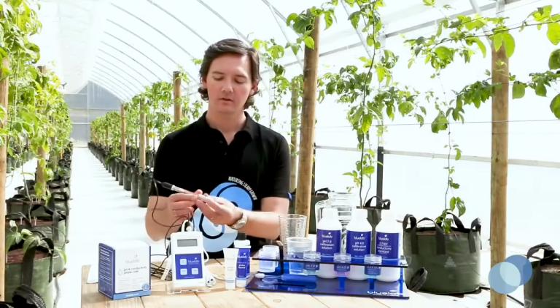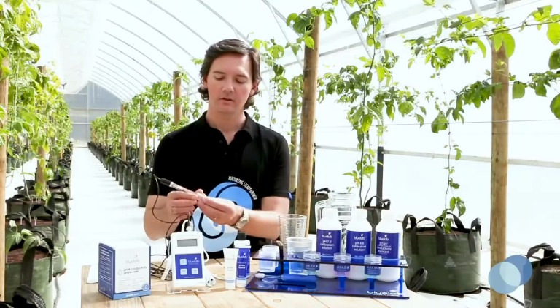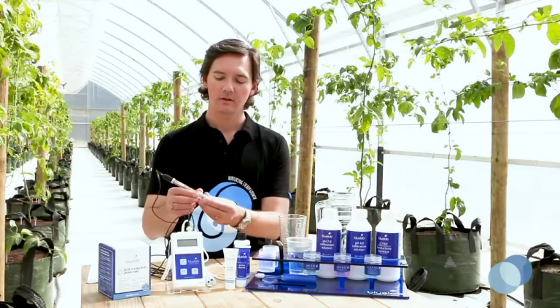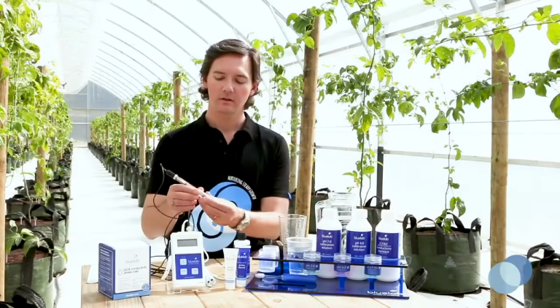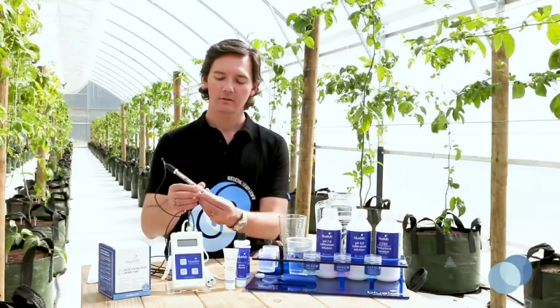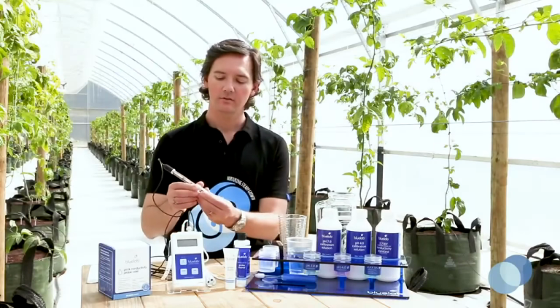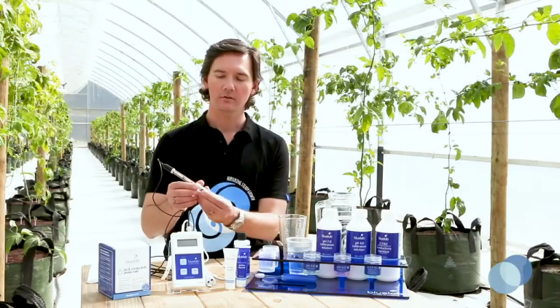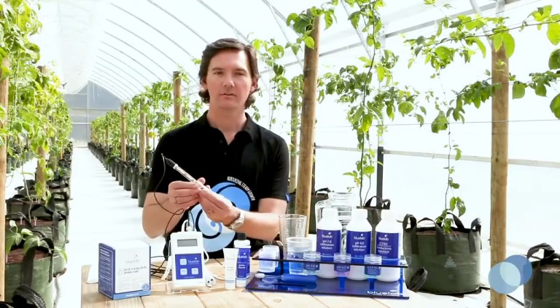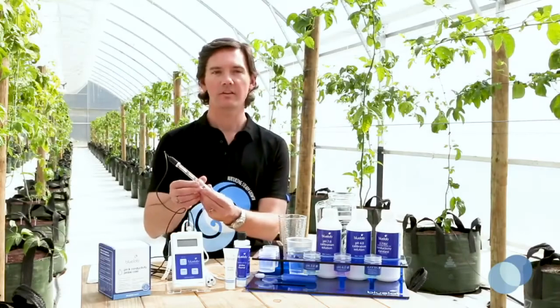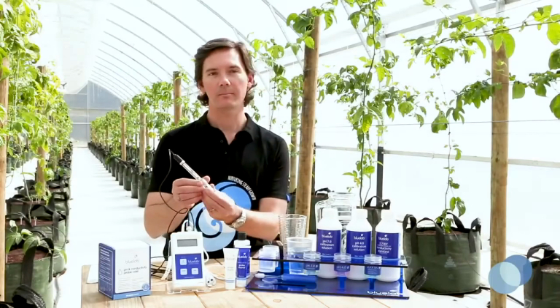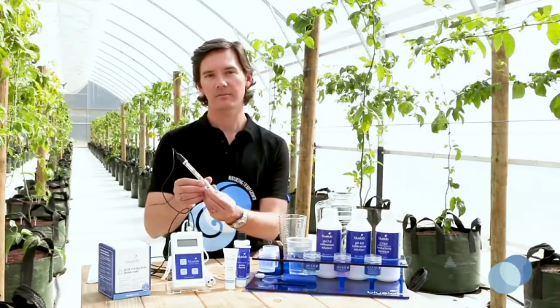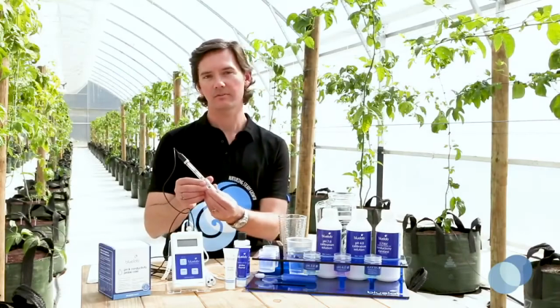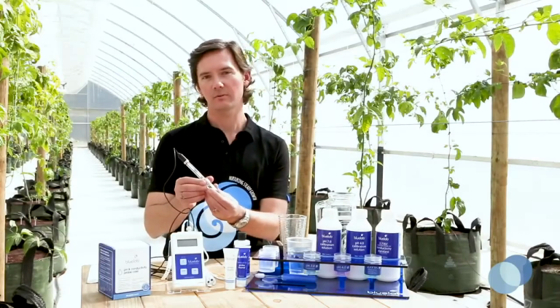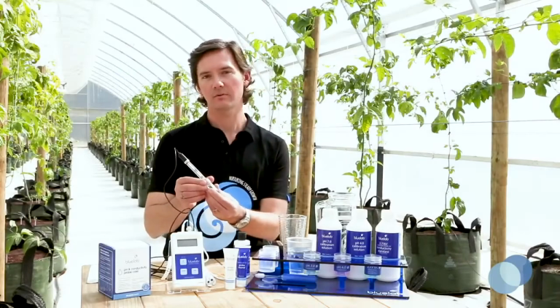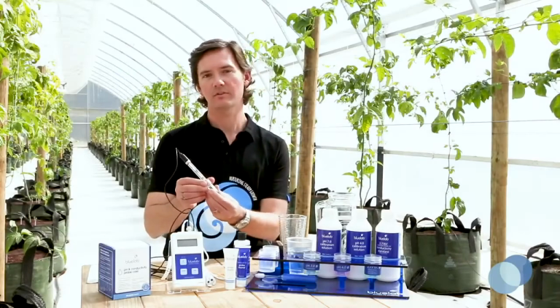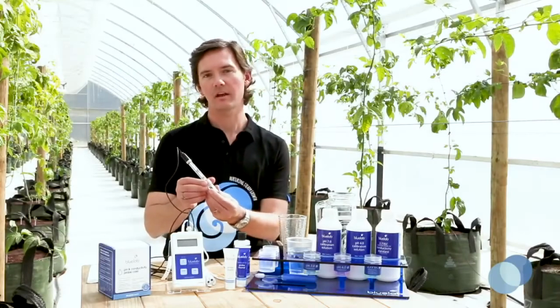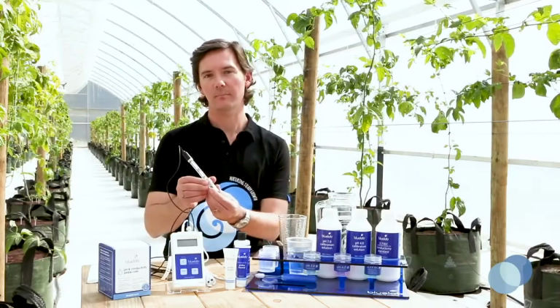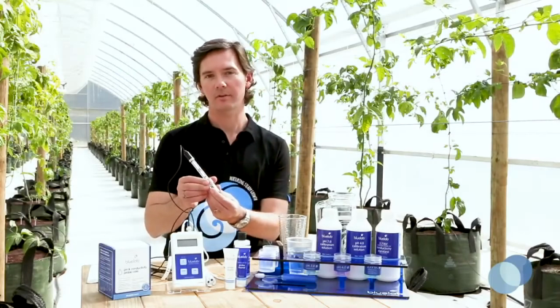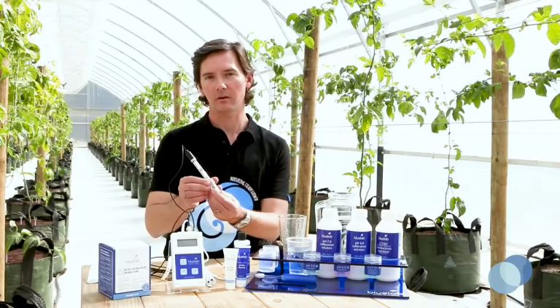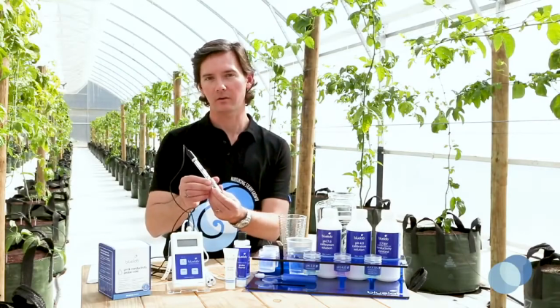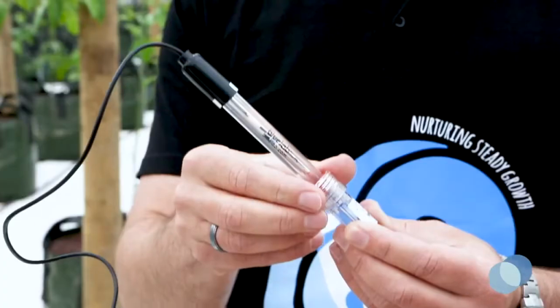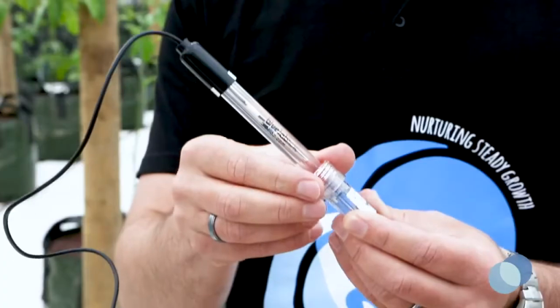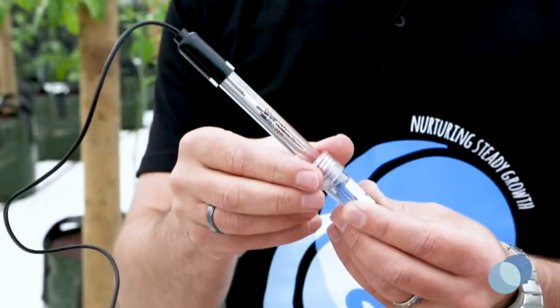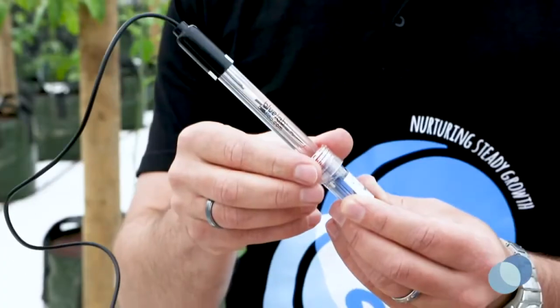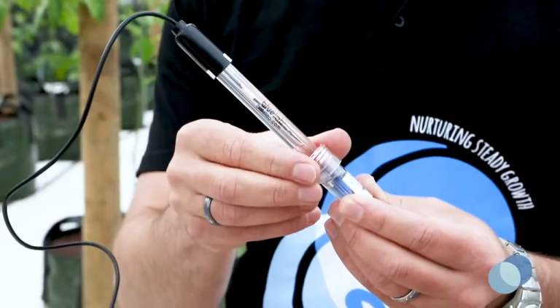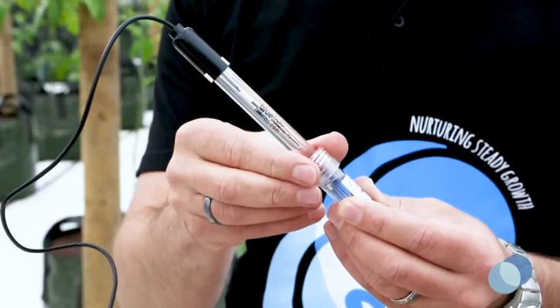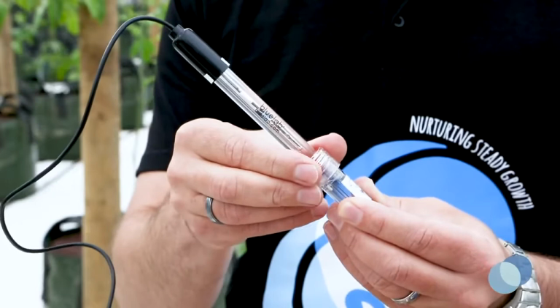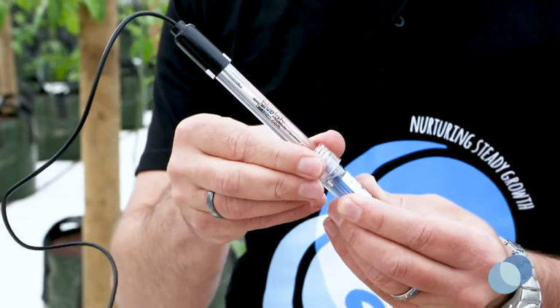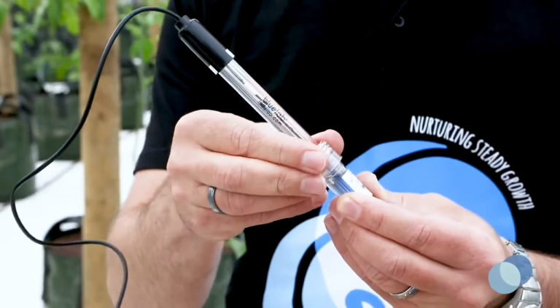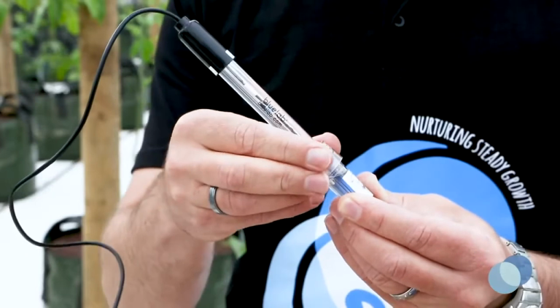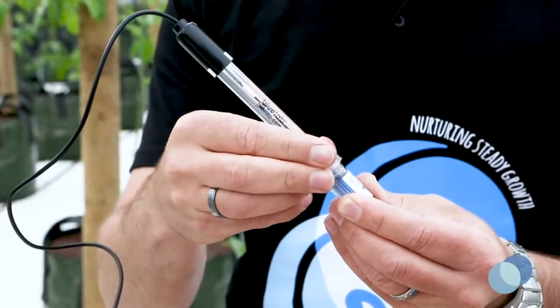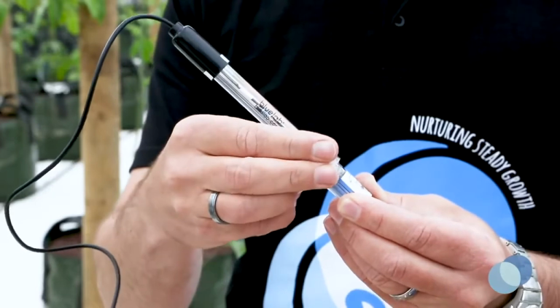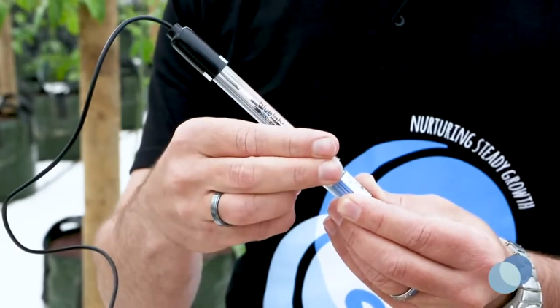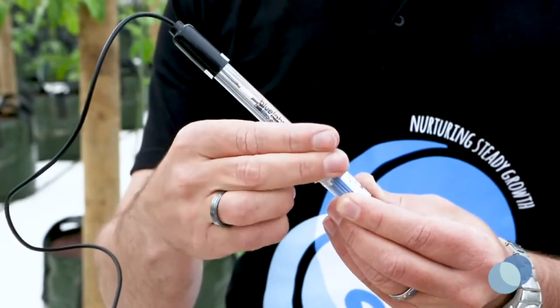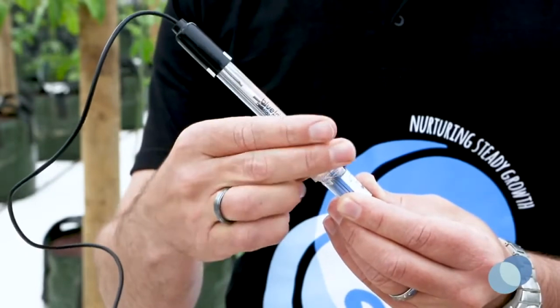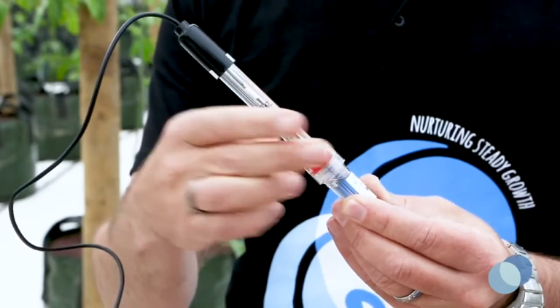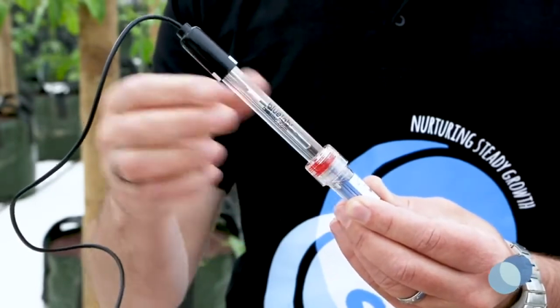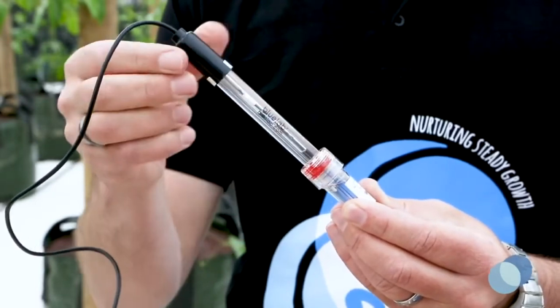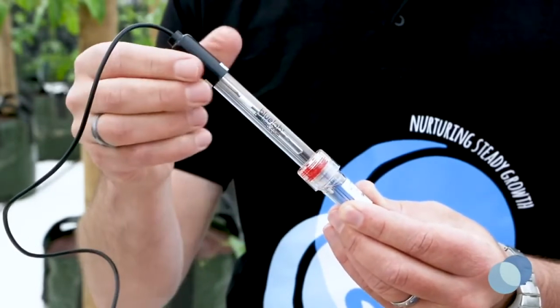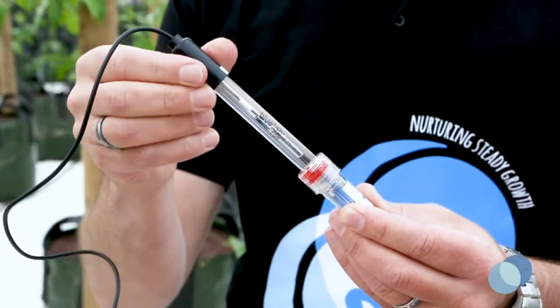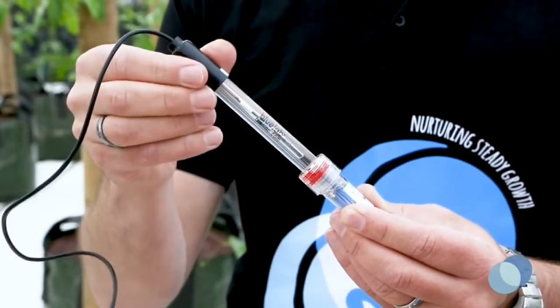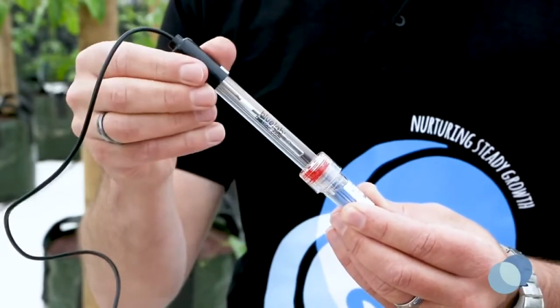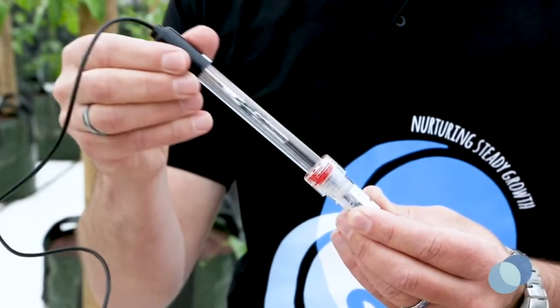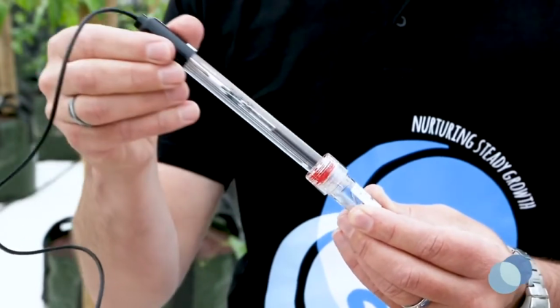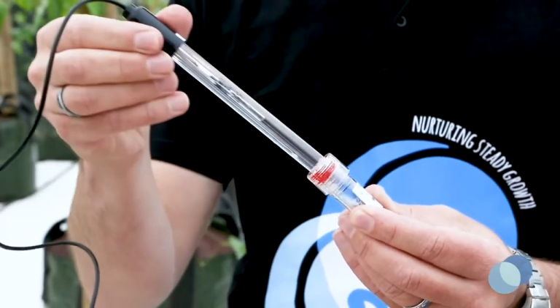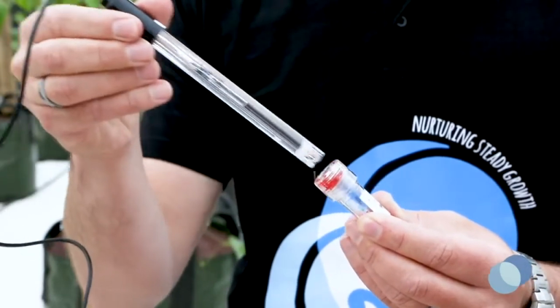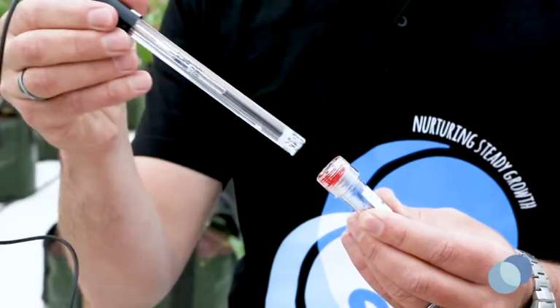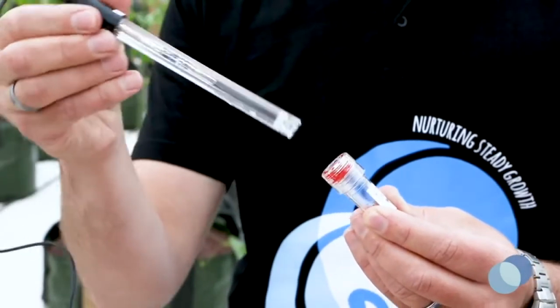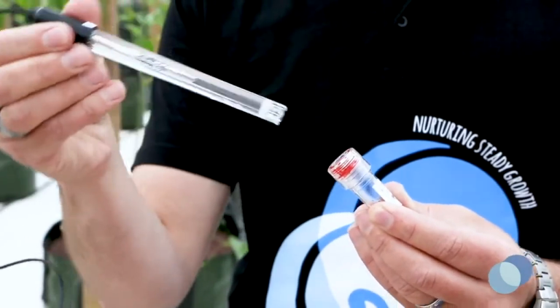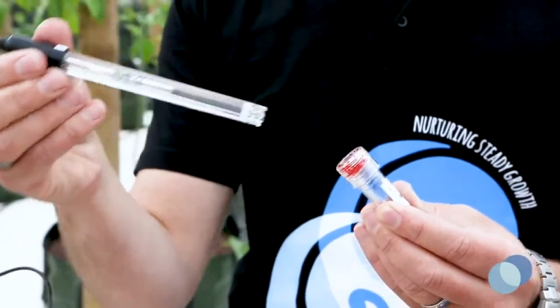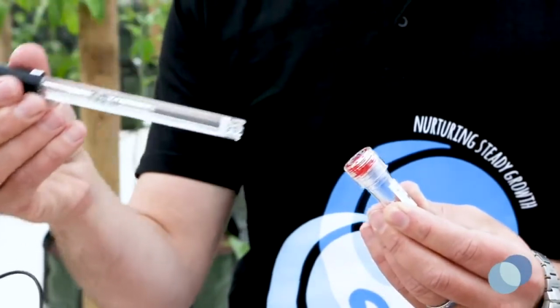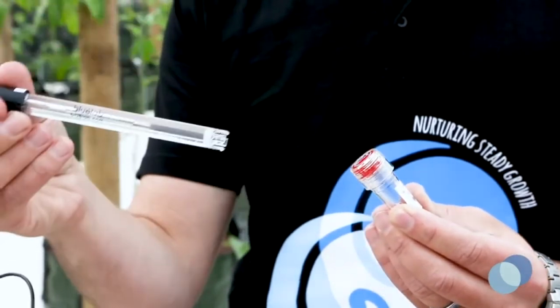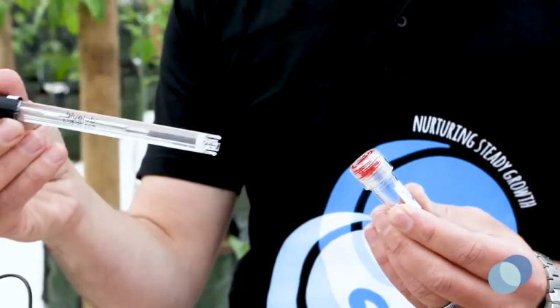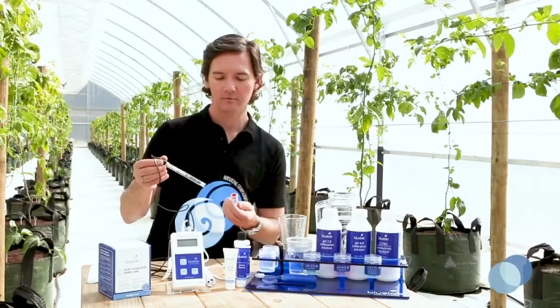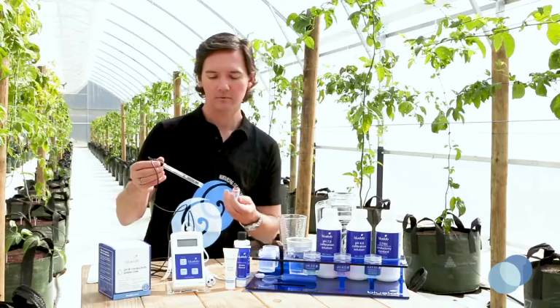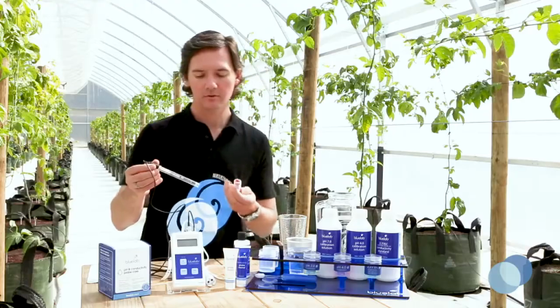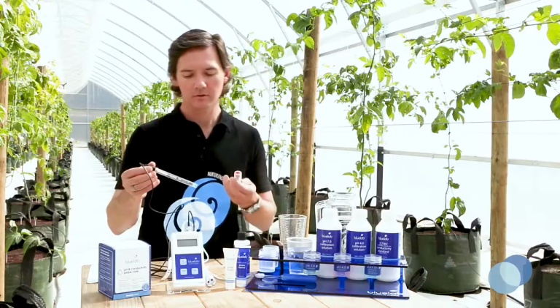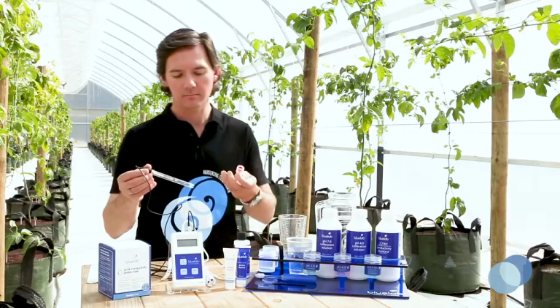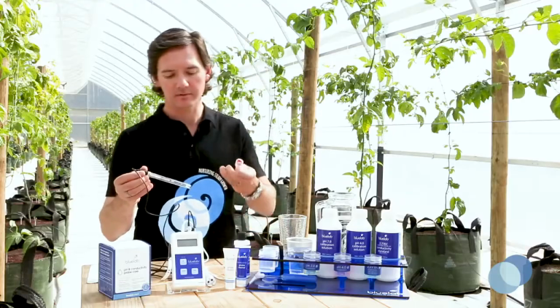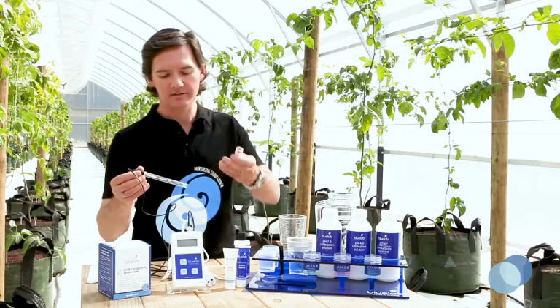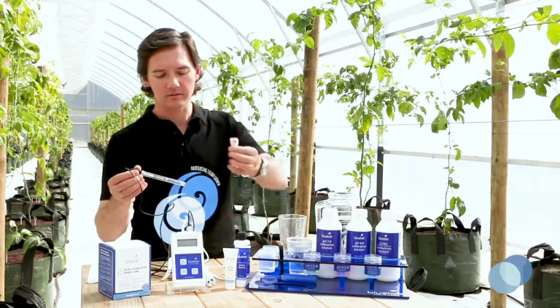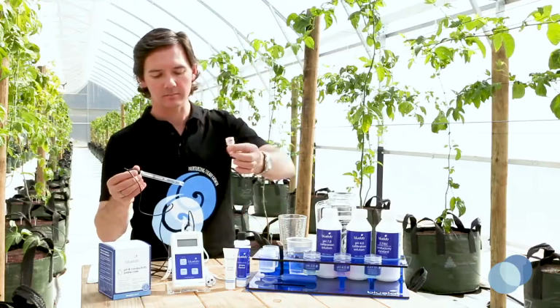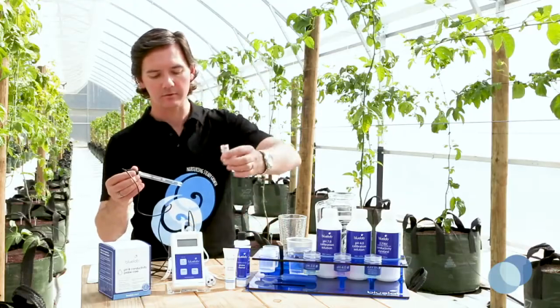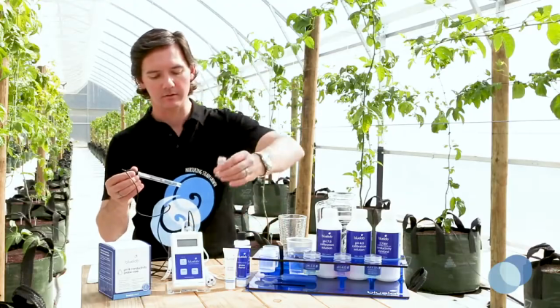First, turn the top of the storage cap counterclockwise to loosen it. Remove the storage cap and place it upright.